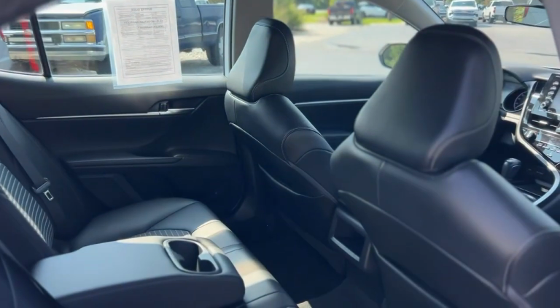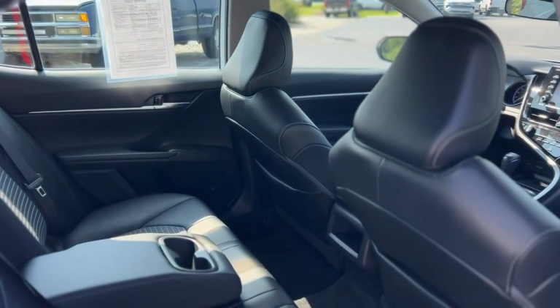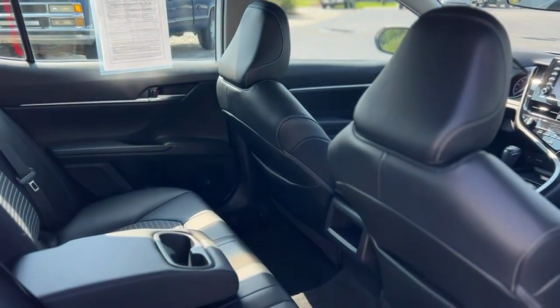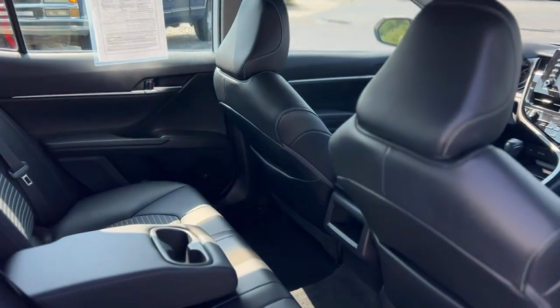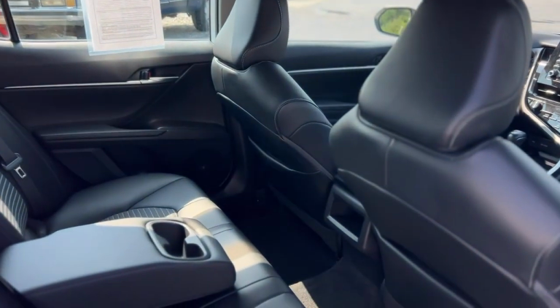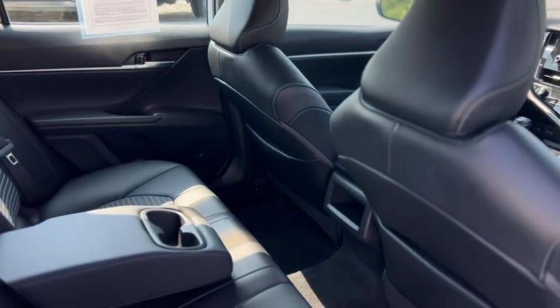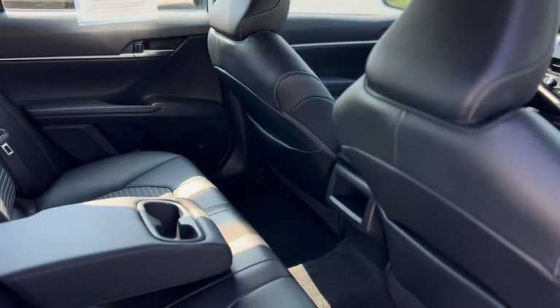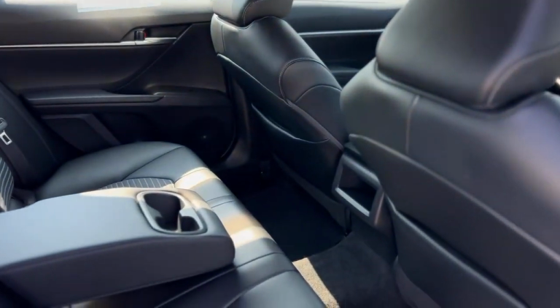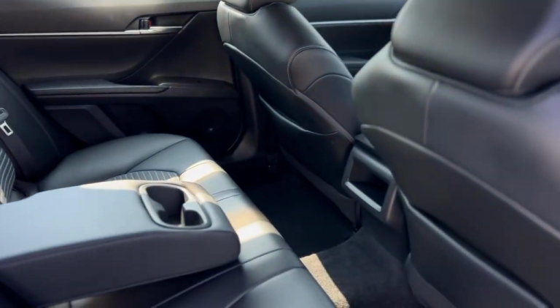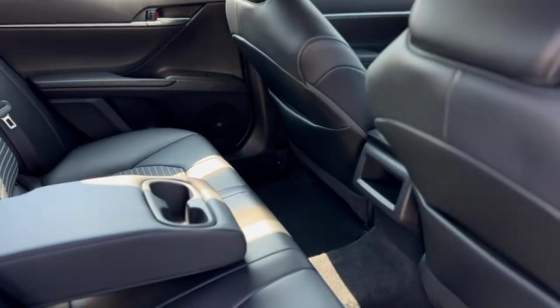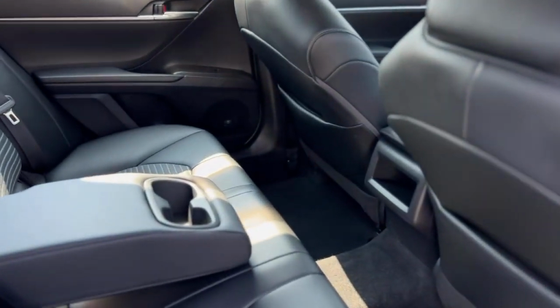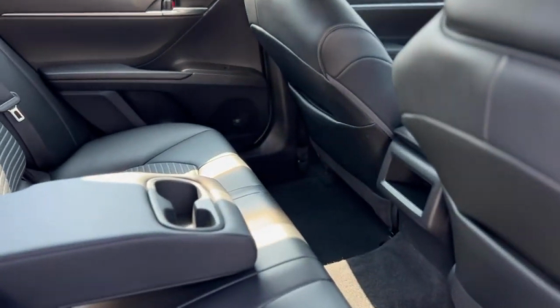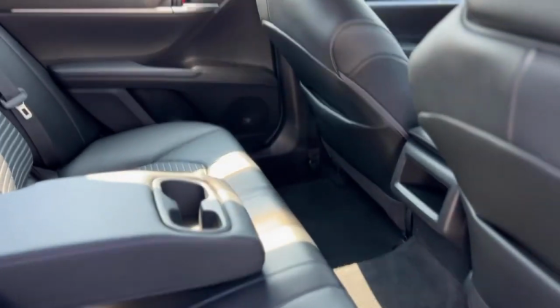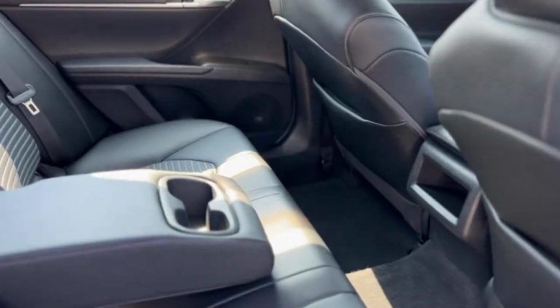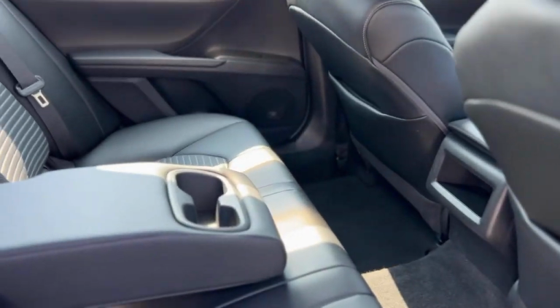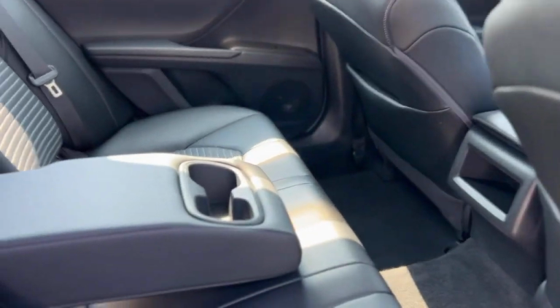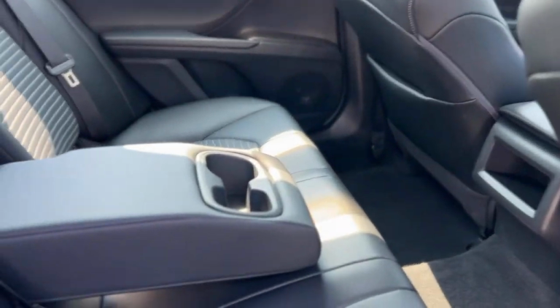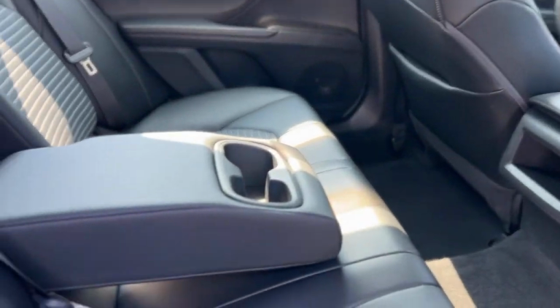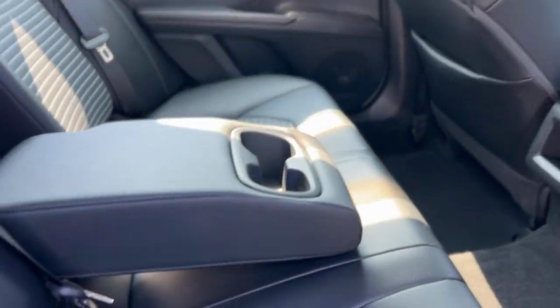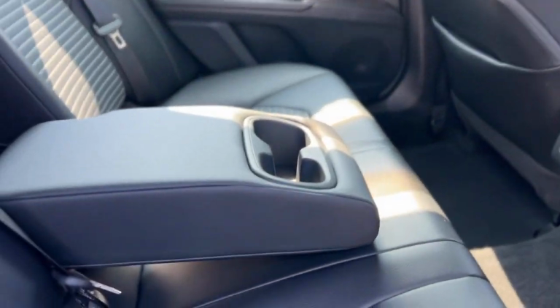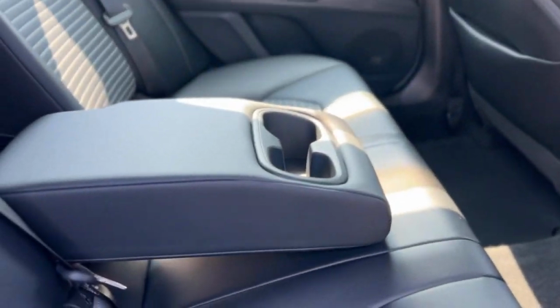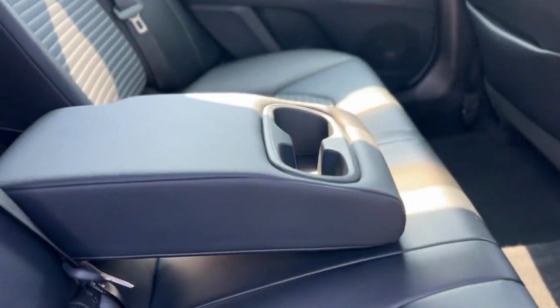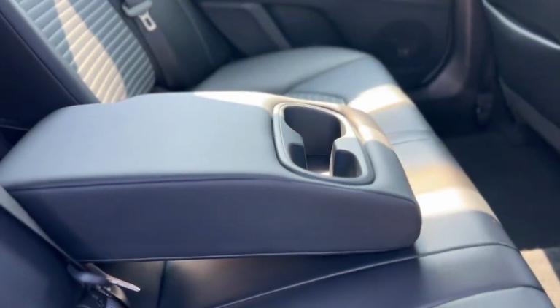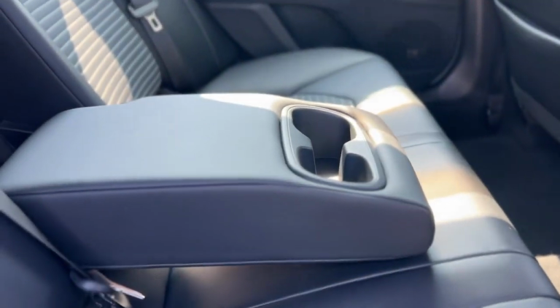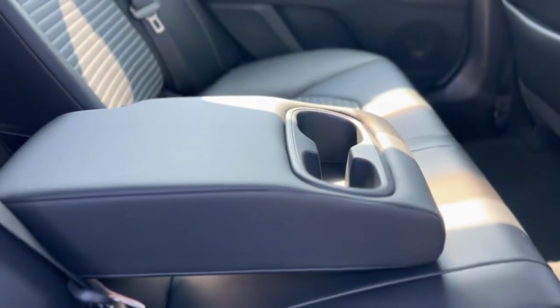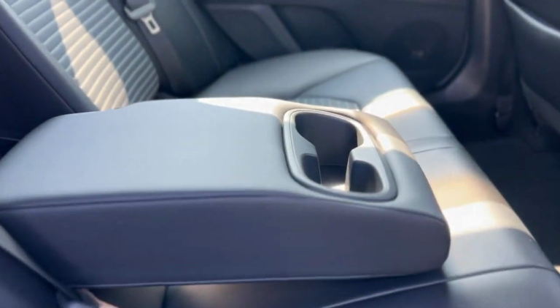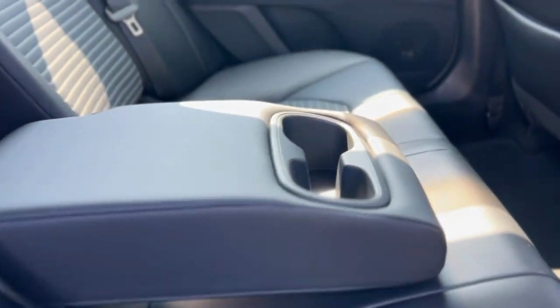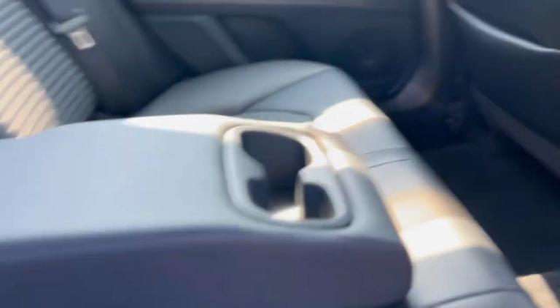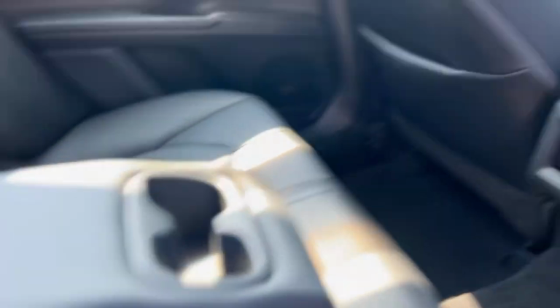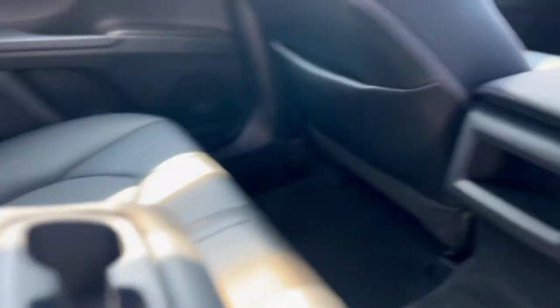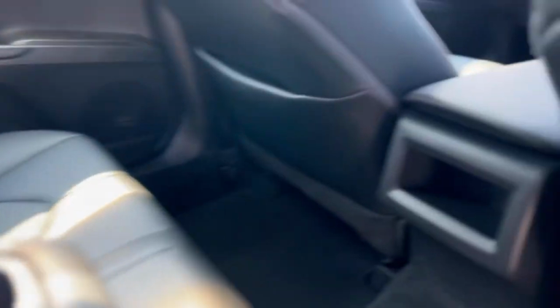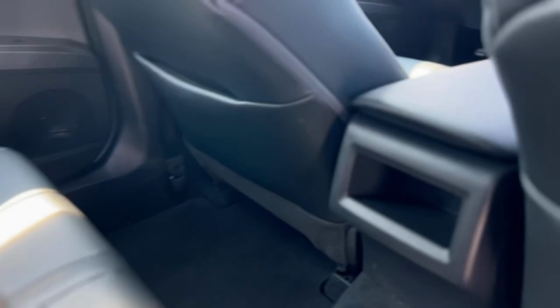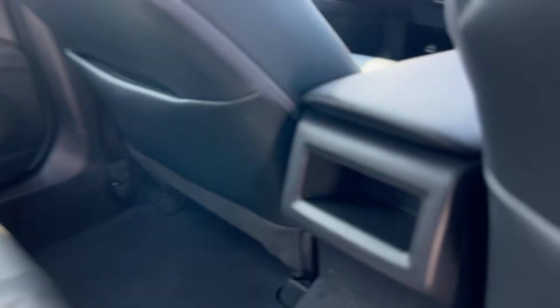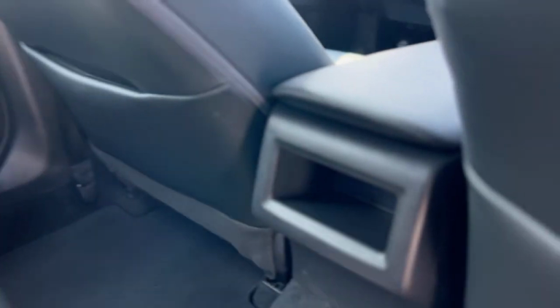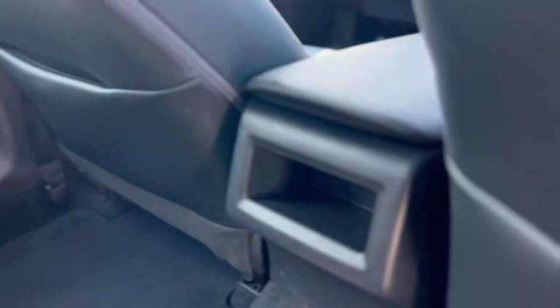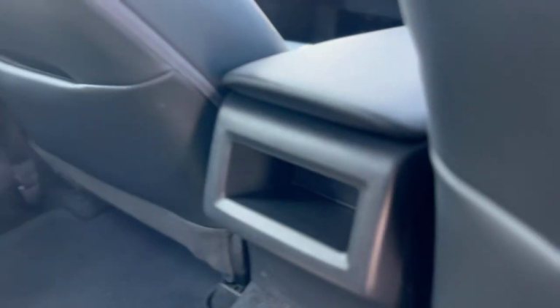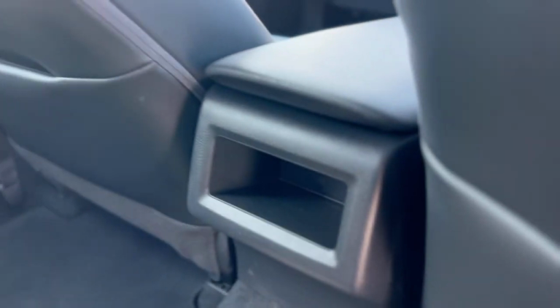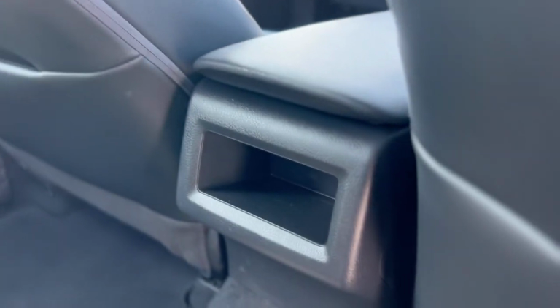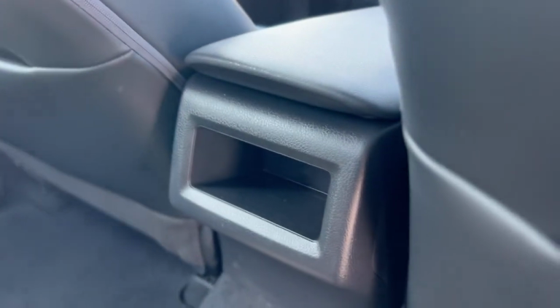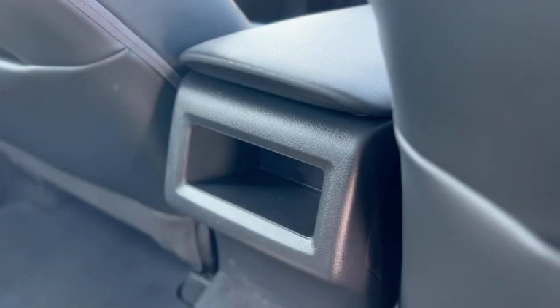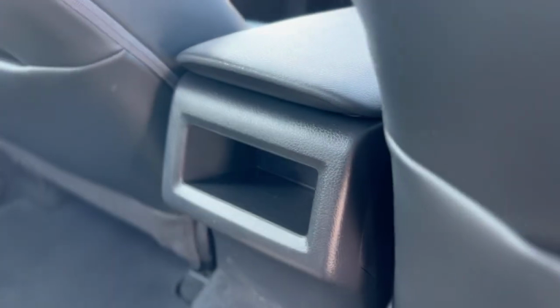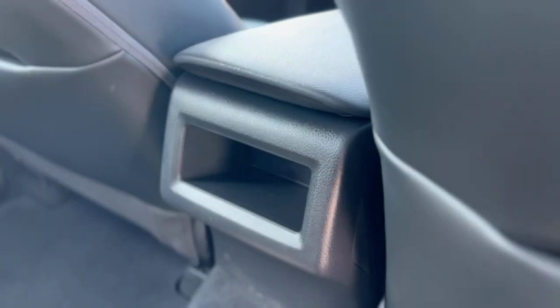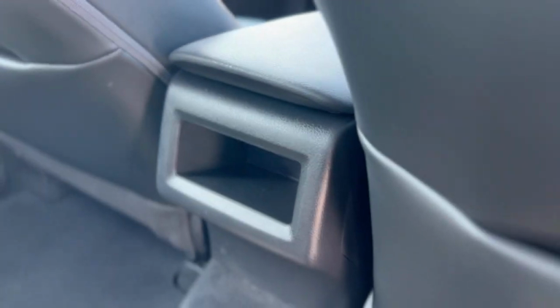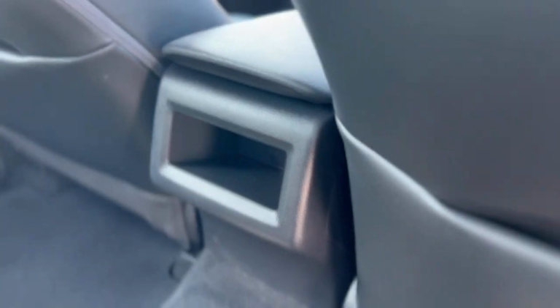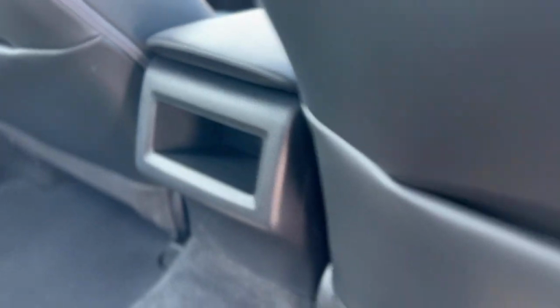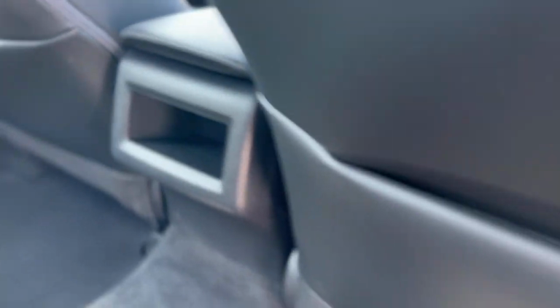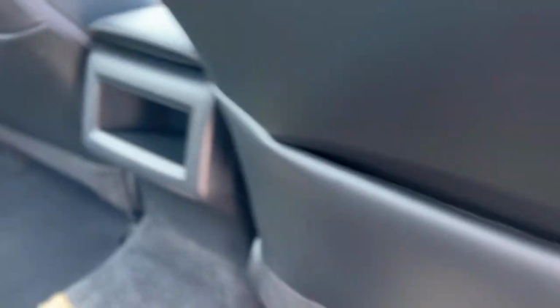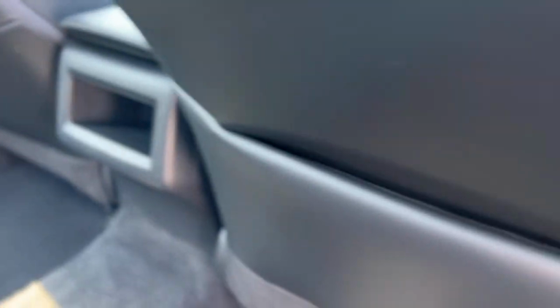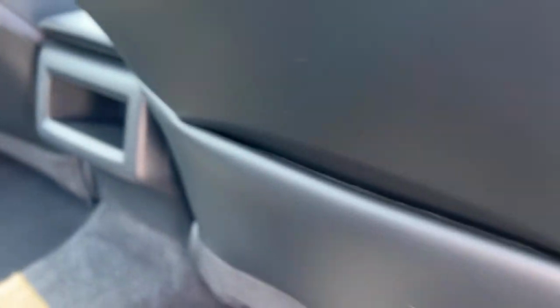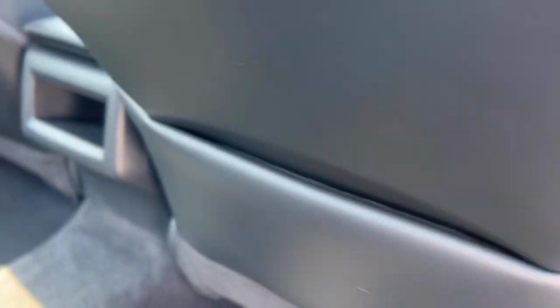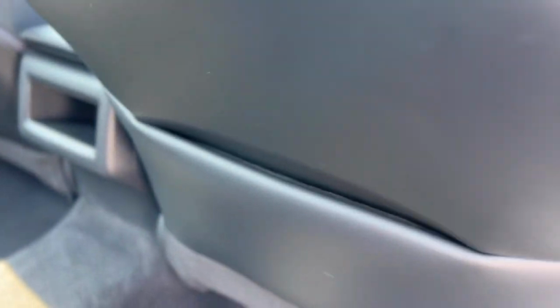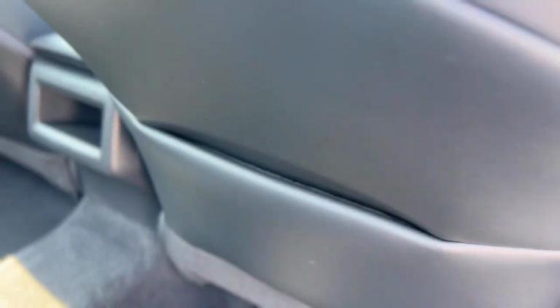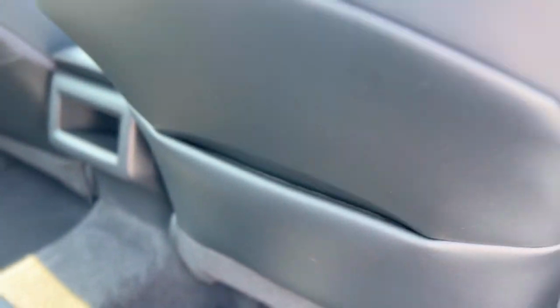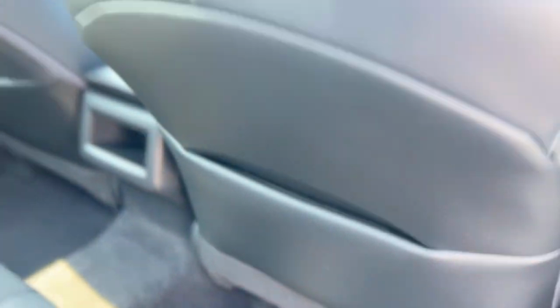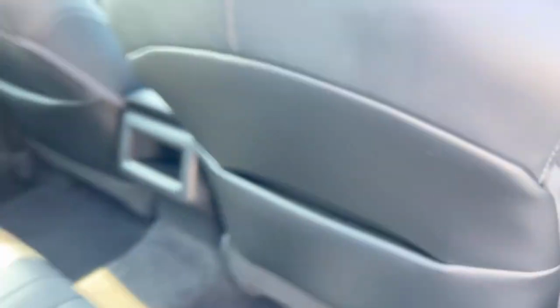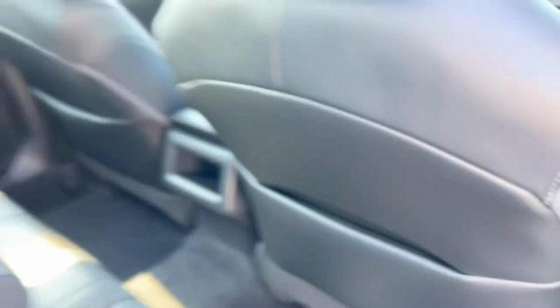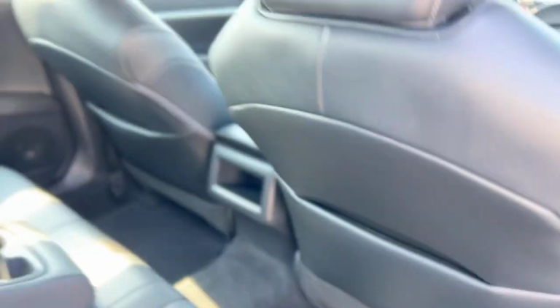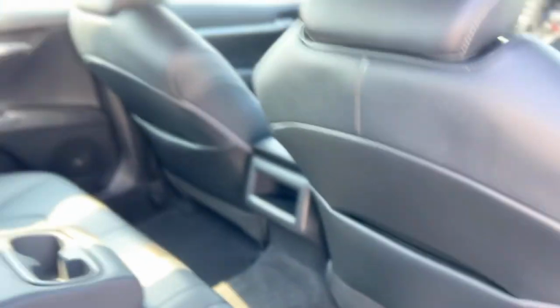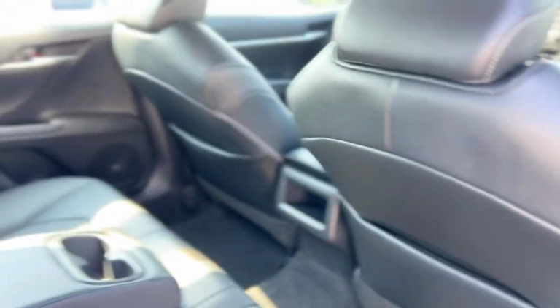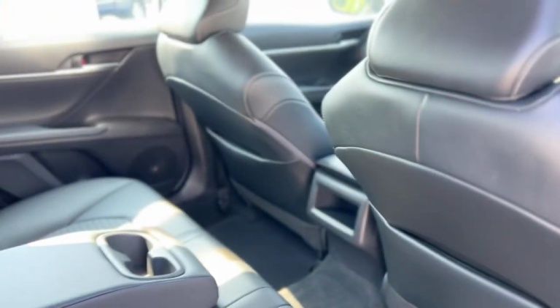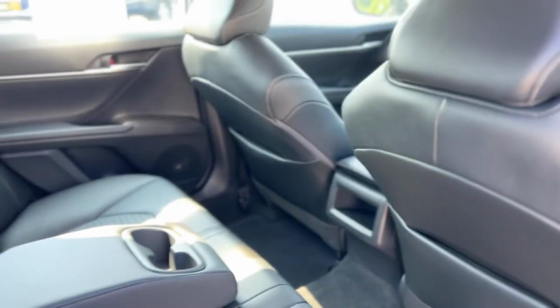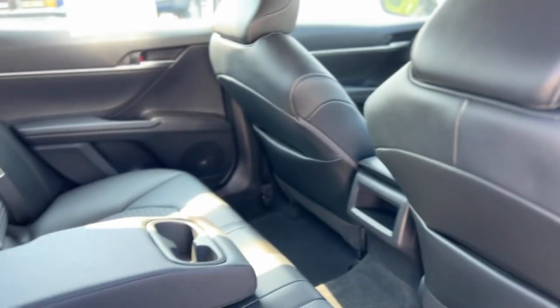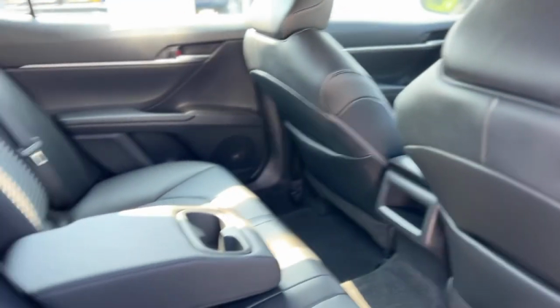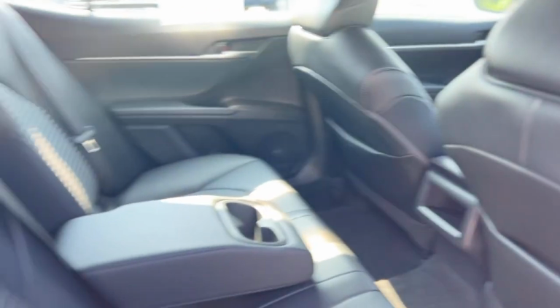Take a look in the back — you got a full down armrest with cup holders, a storage cubby right there, and storage pockets behind the seats.